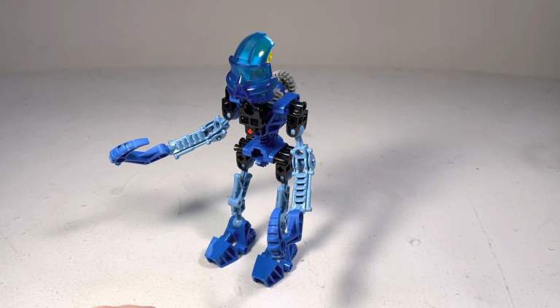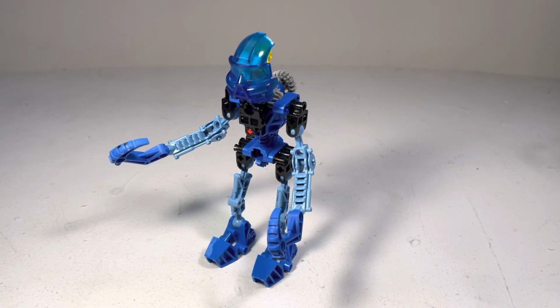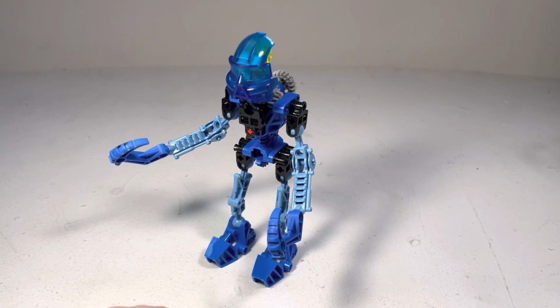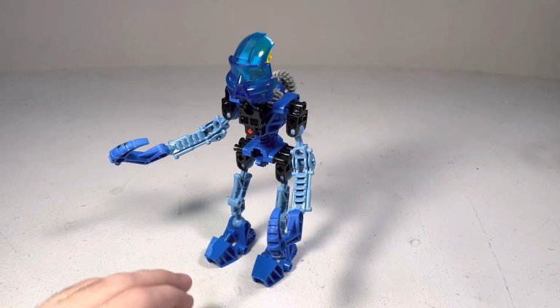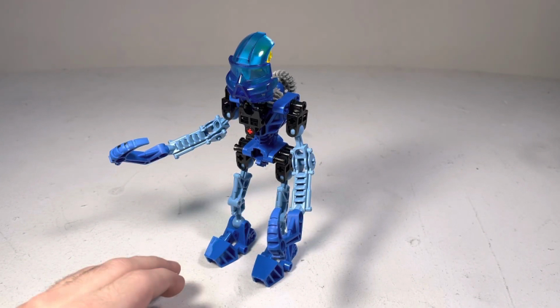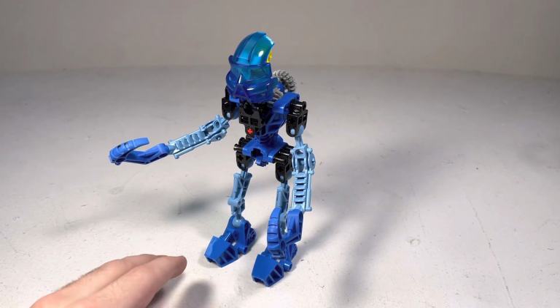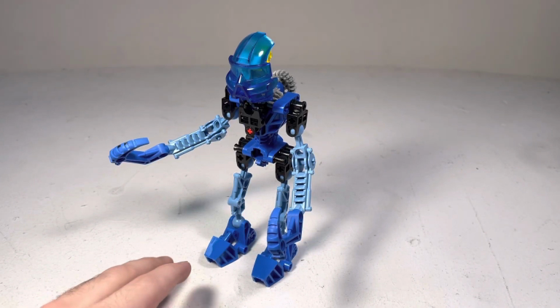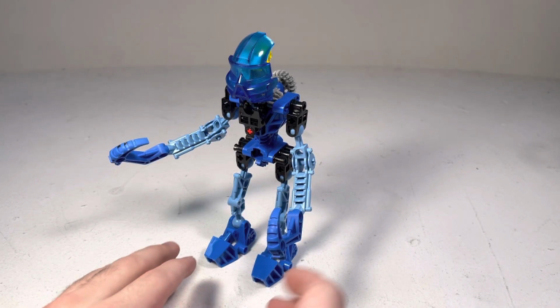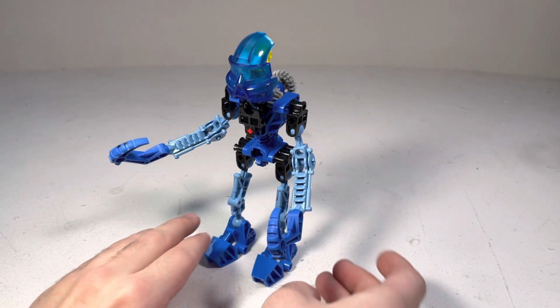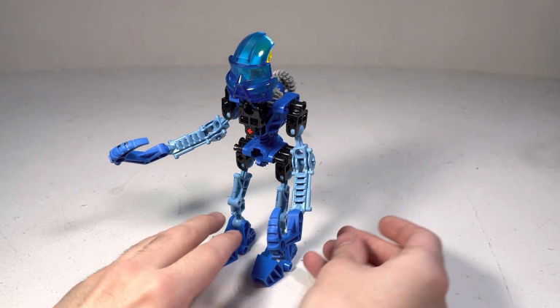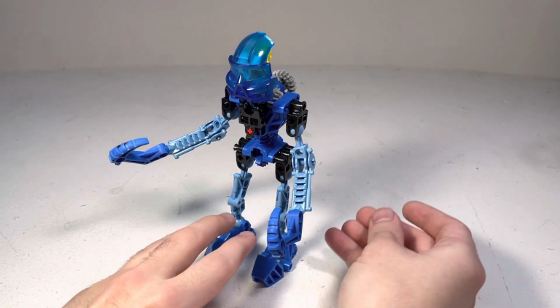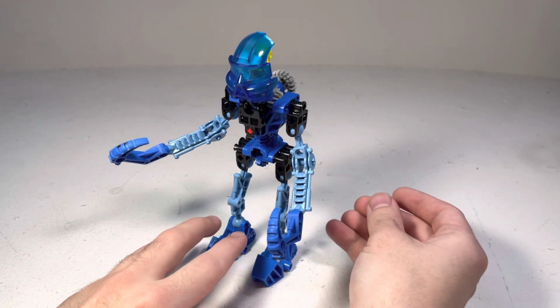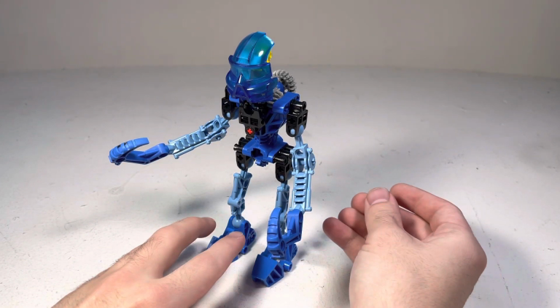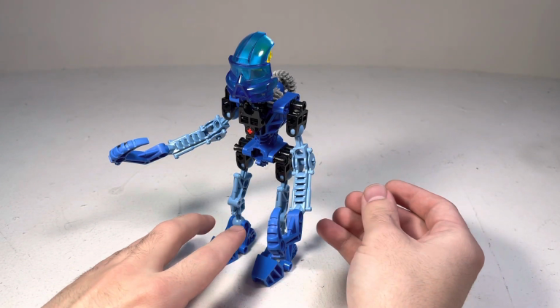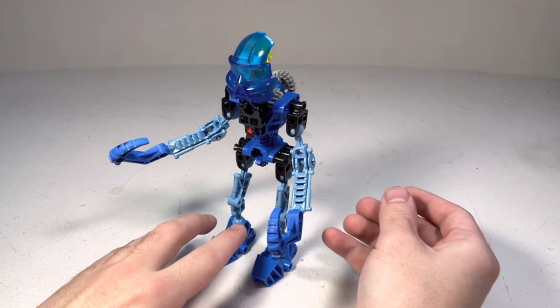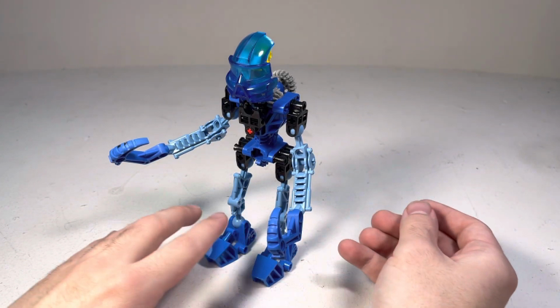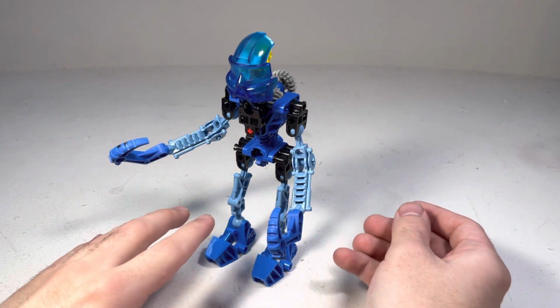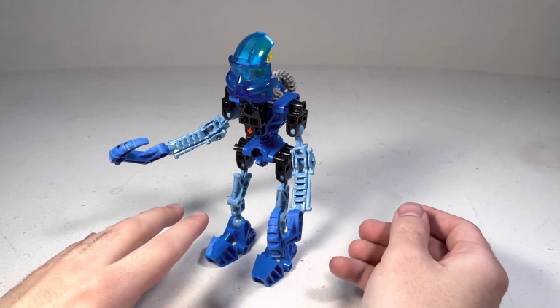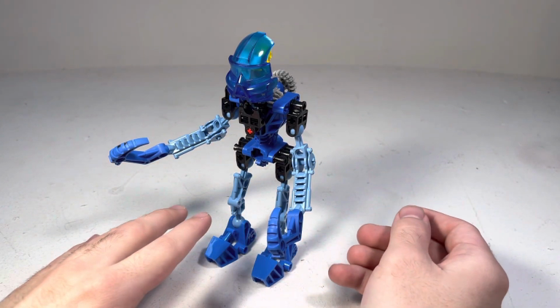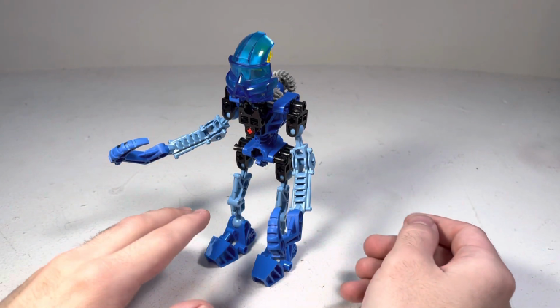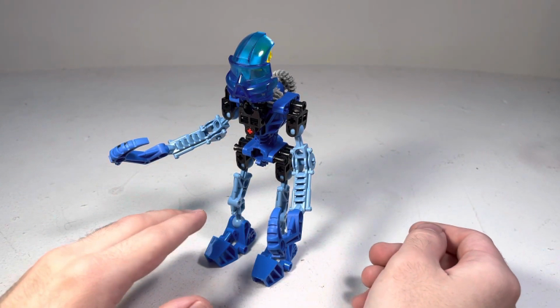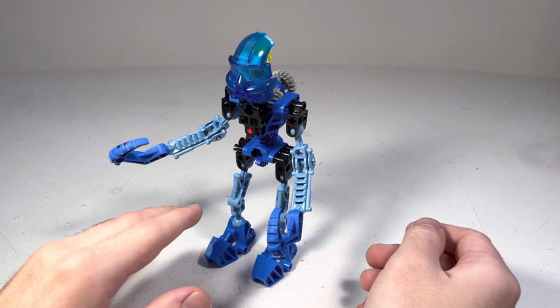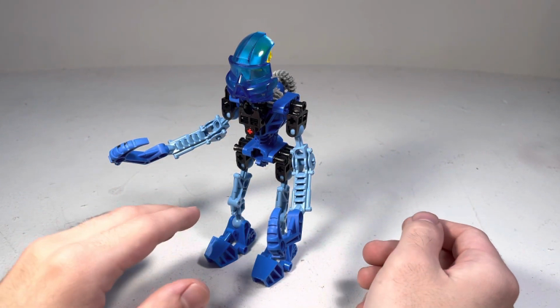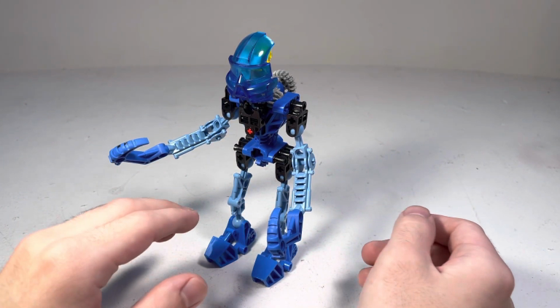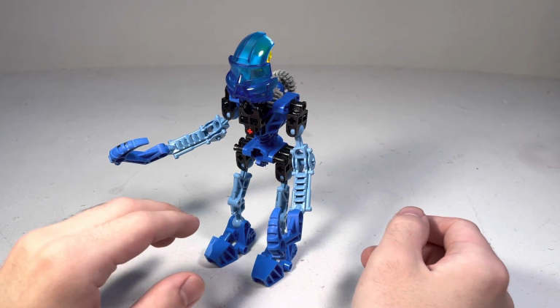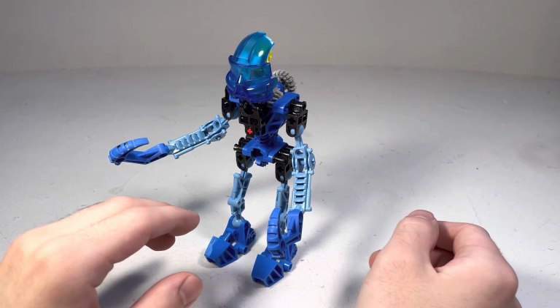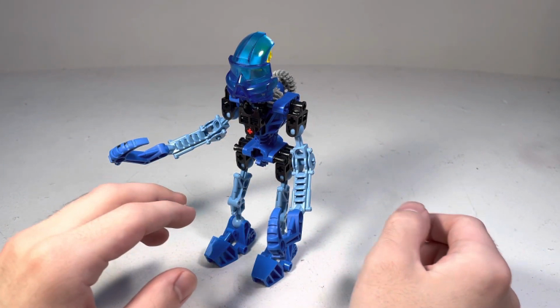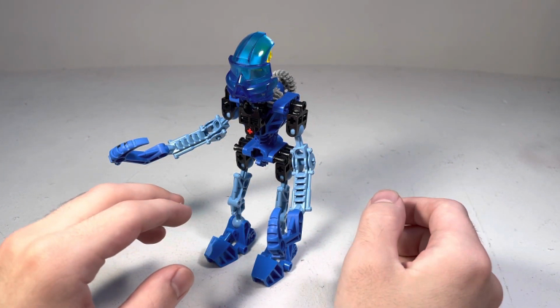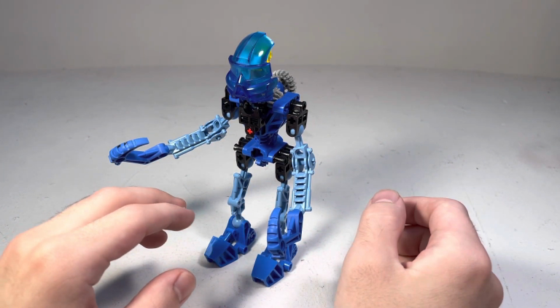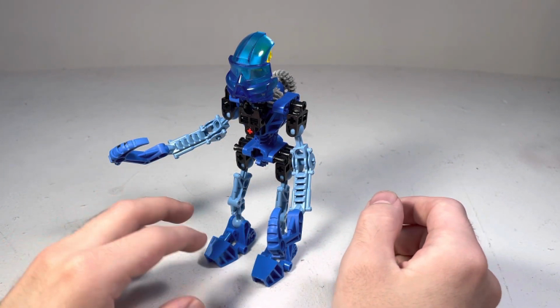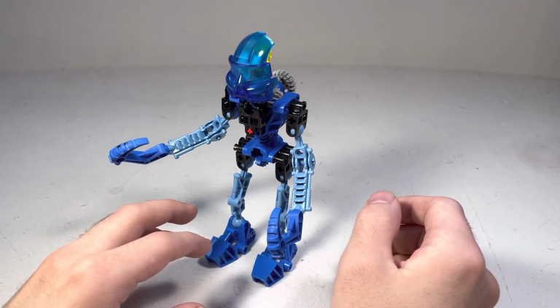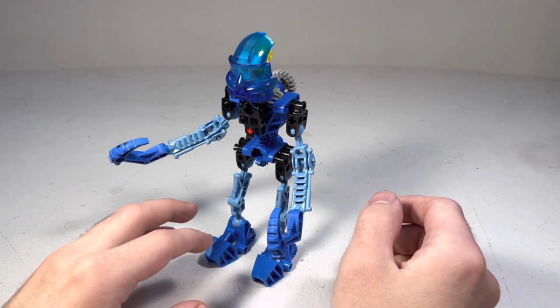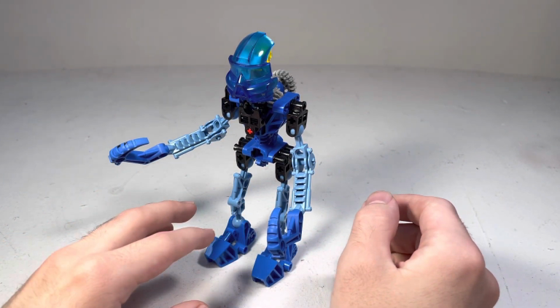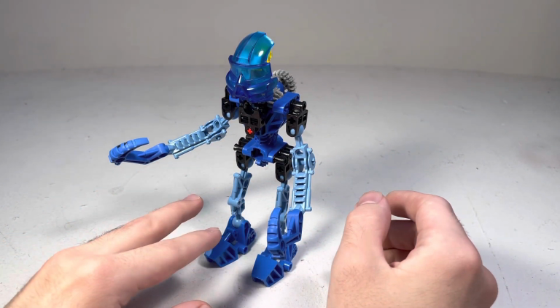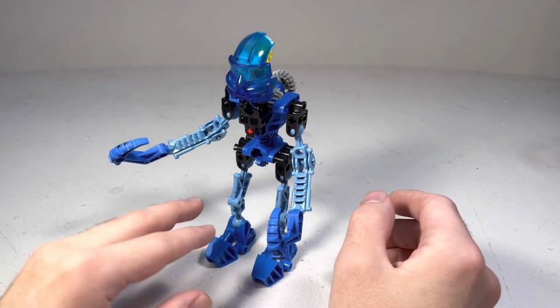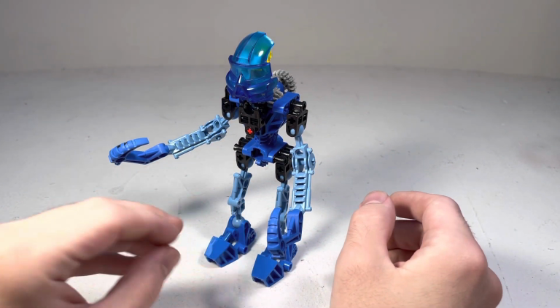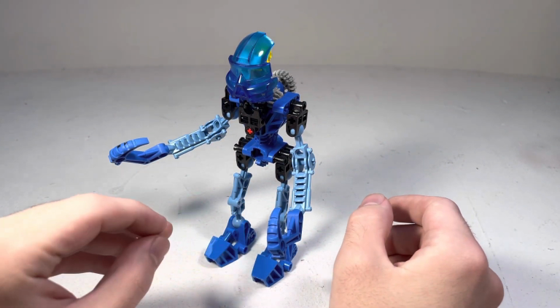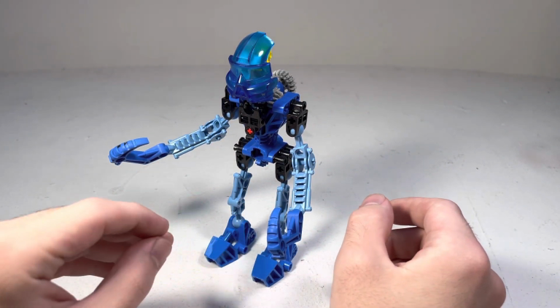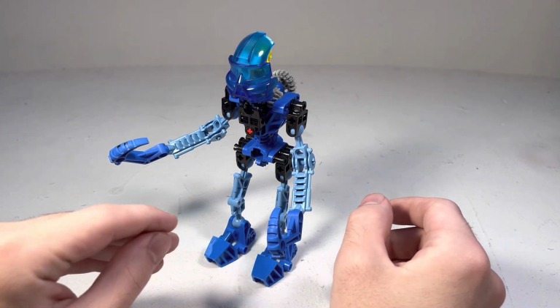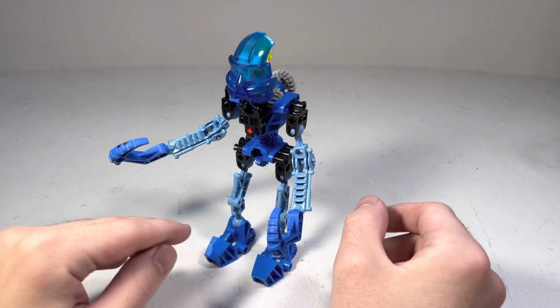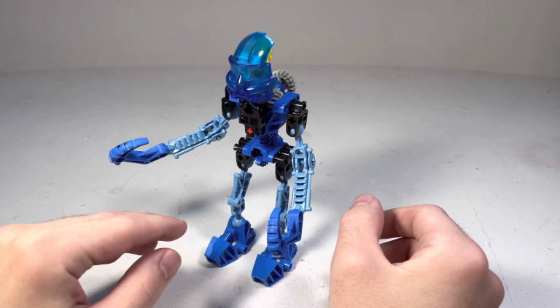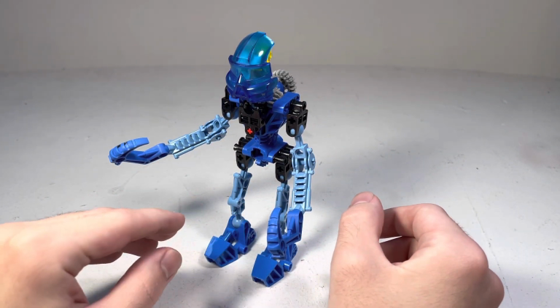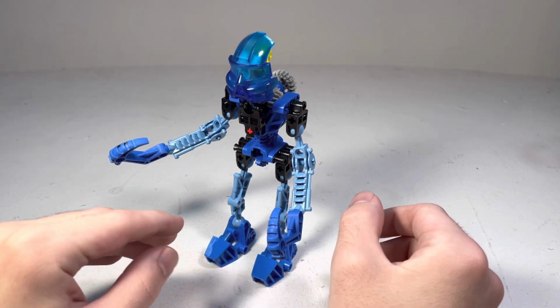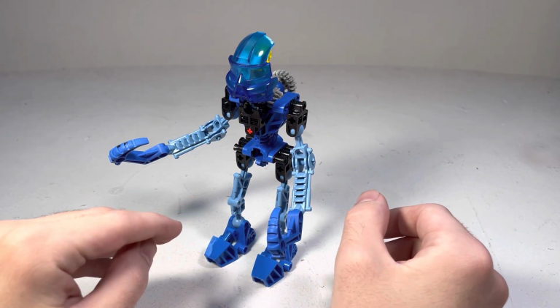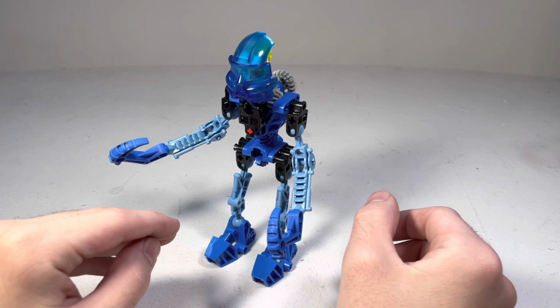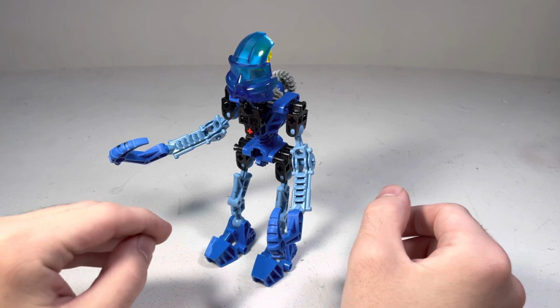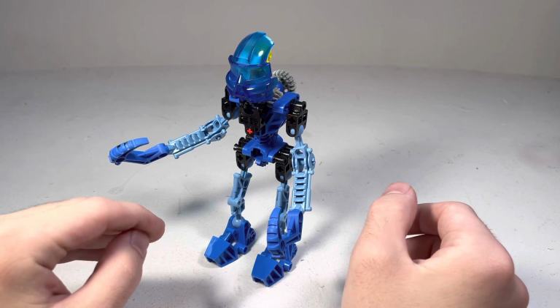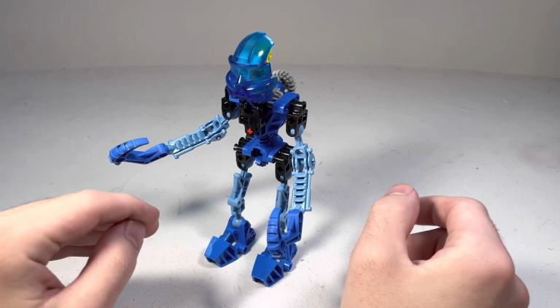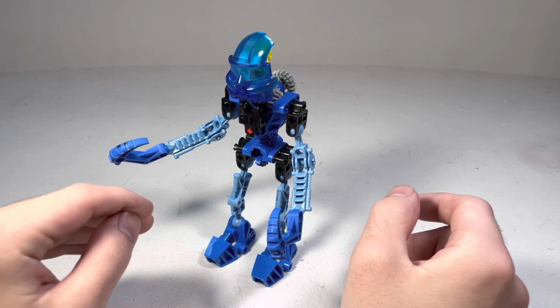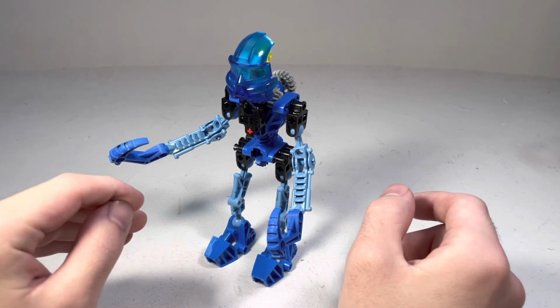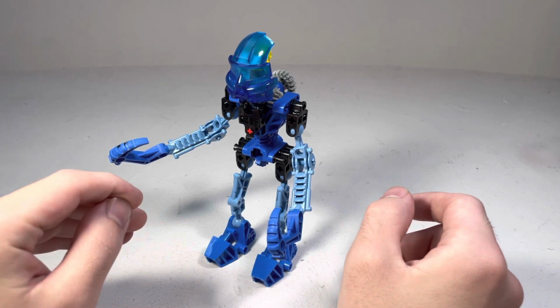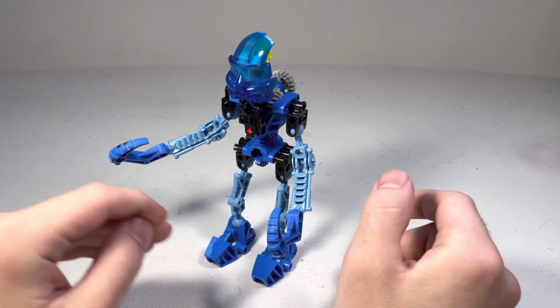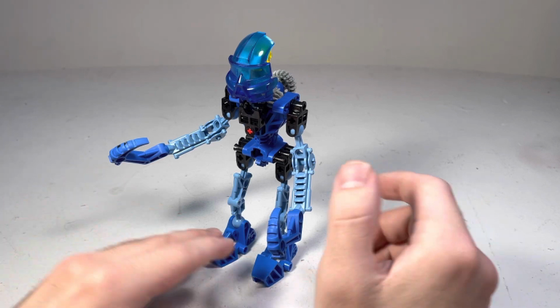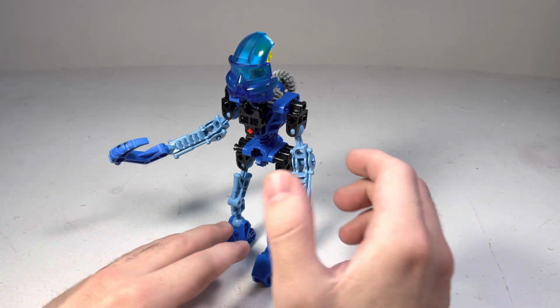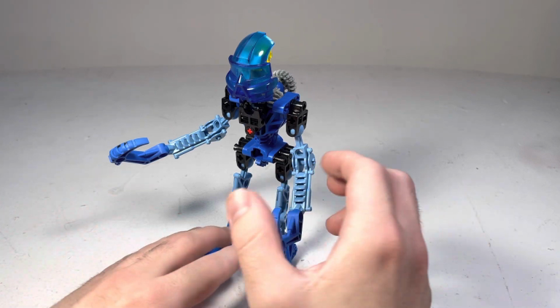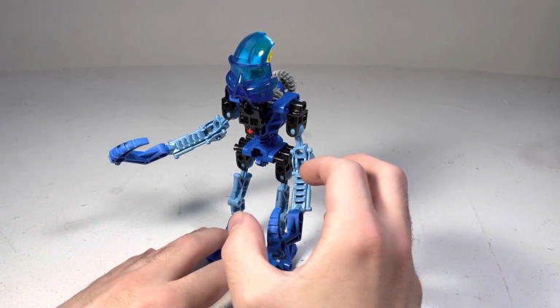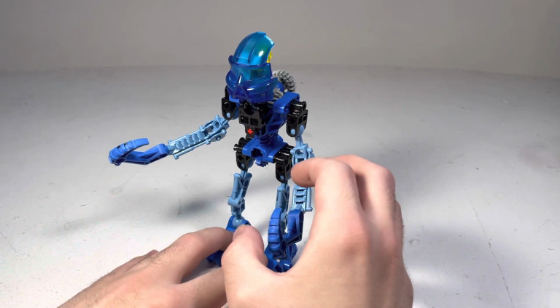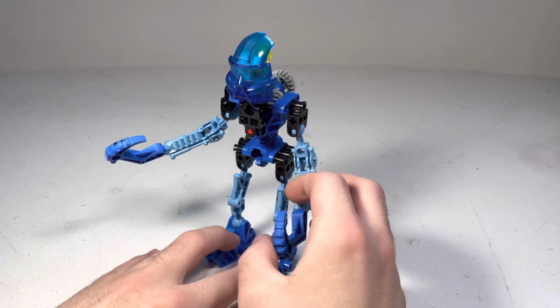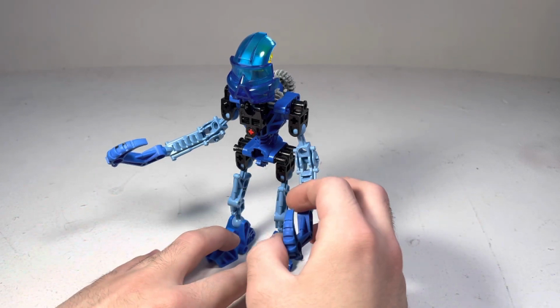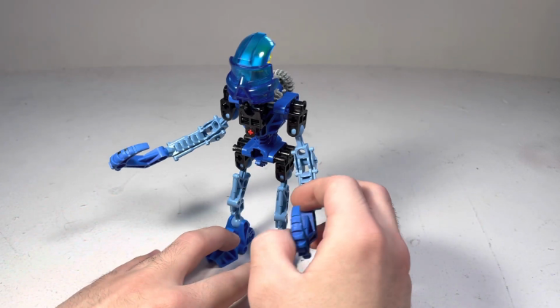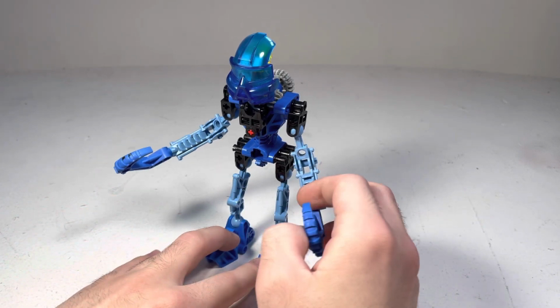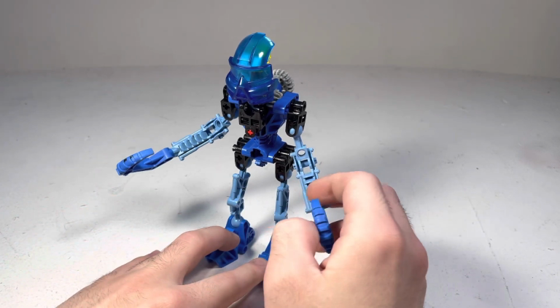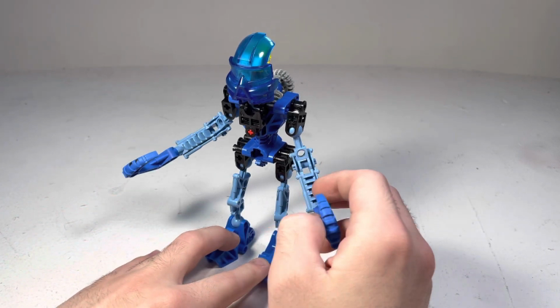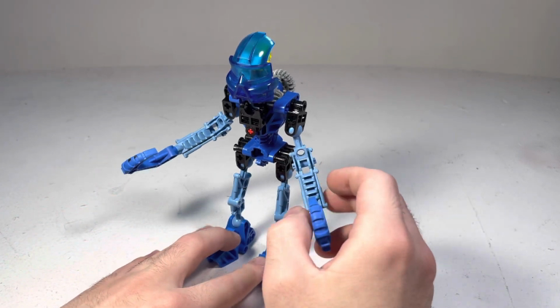Hello, and welcome to another Bionicolor review. This is for Gali, the Toa of Water. She is a pretty cool one.